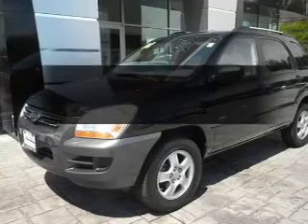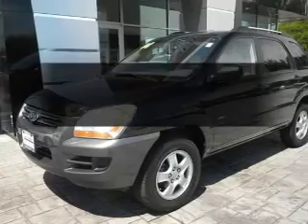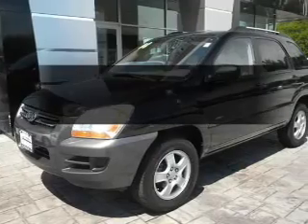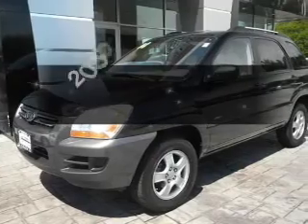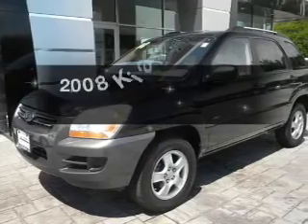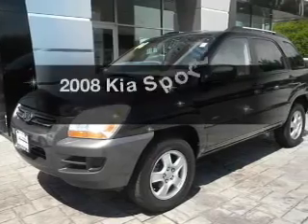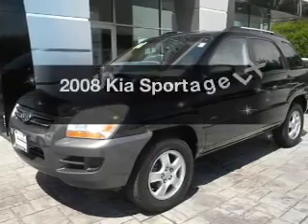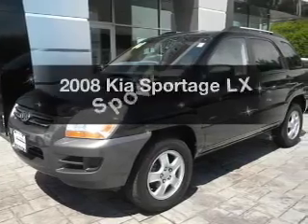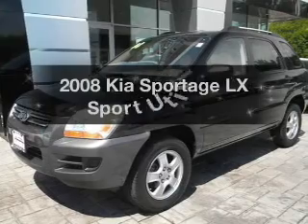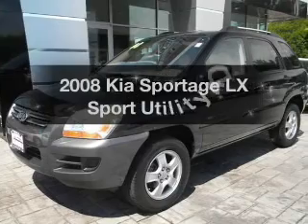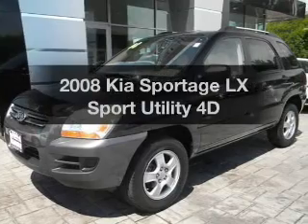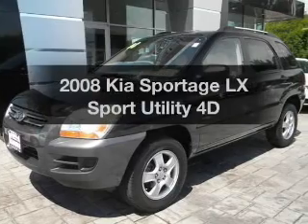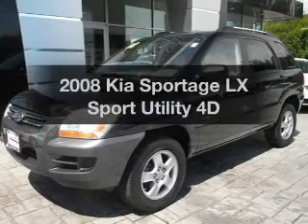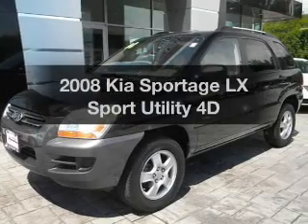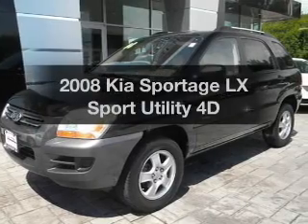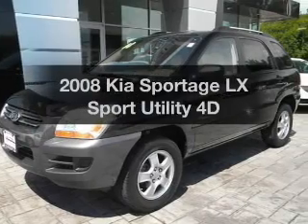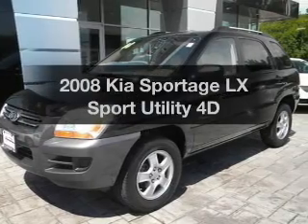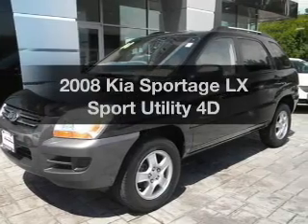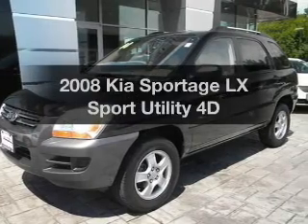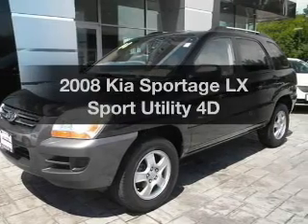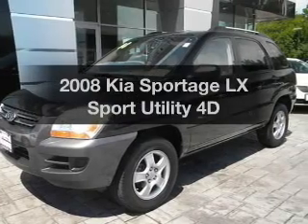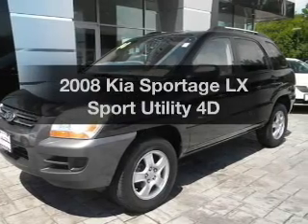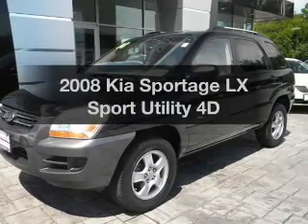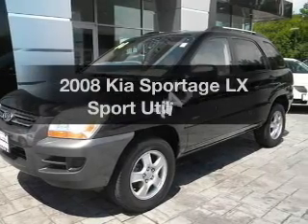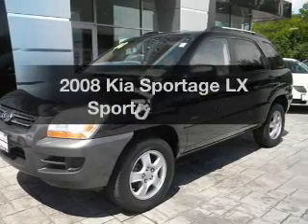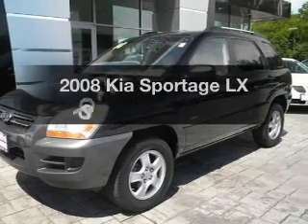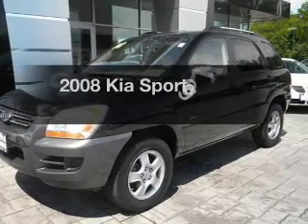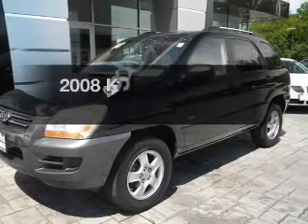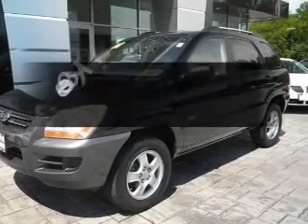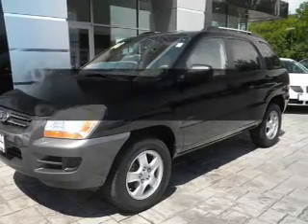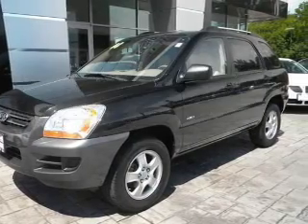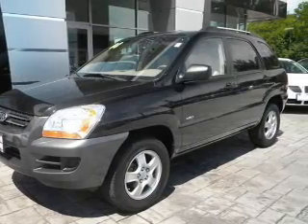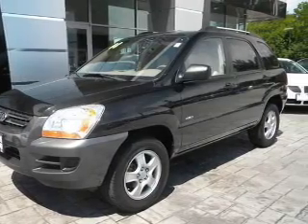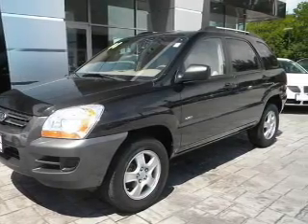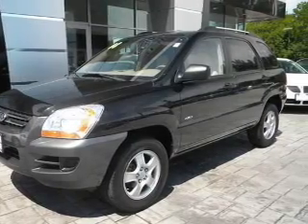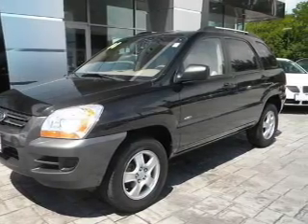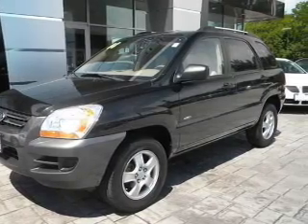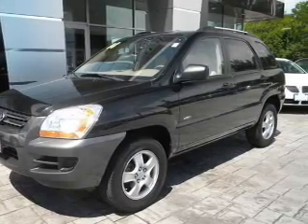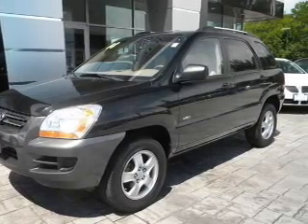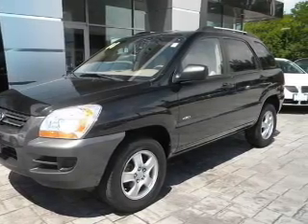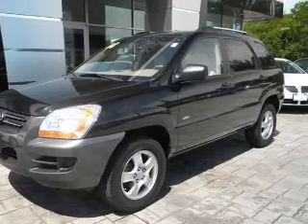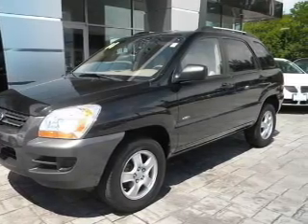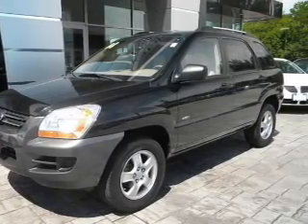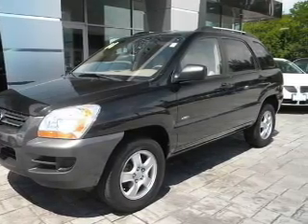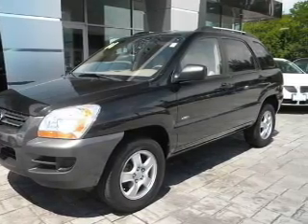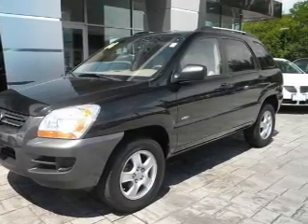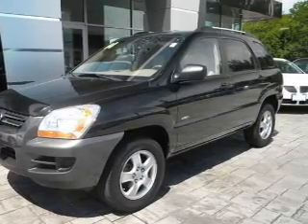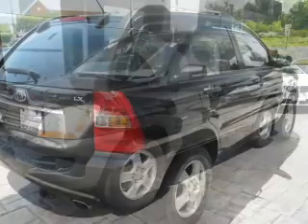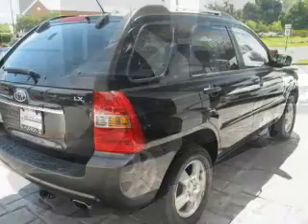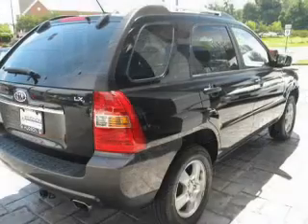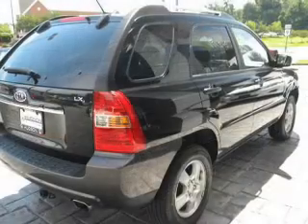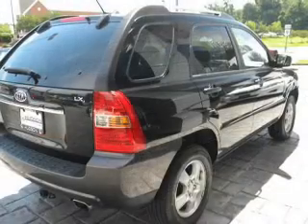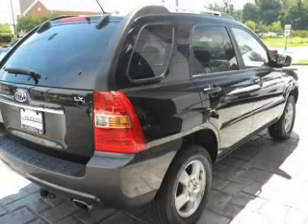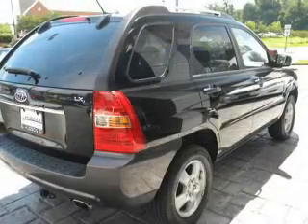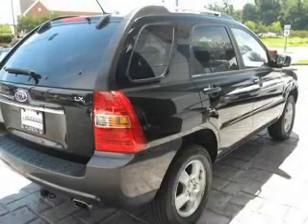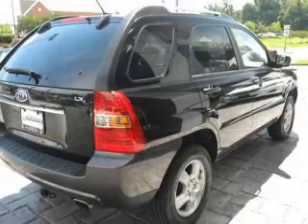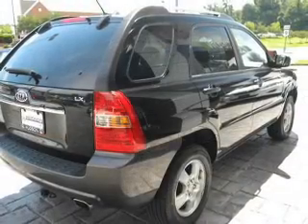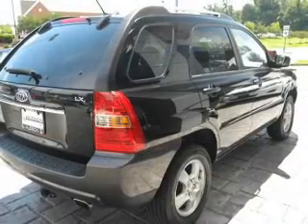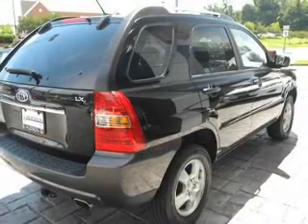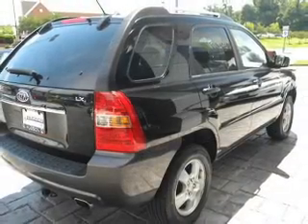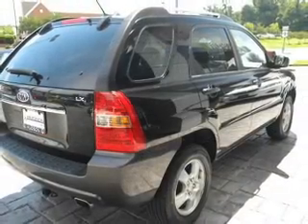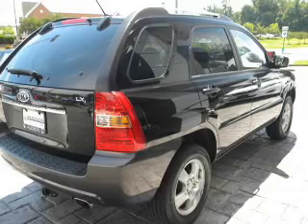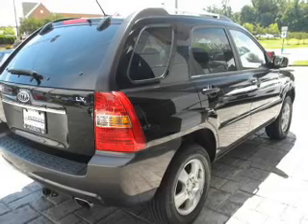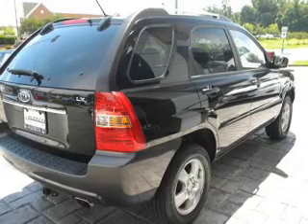Get noticed in this 2008 Kia Sportage. Everything you need under one roof with this great vehicle.